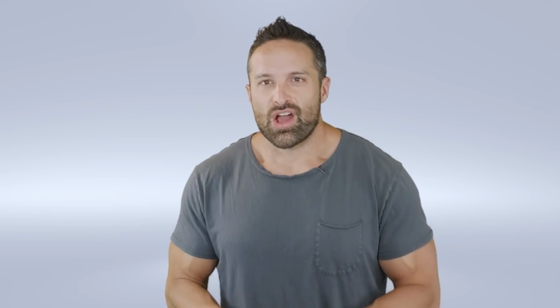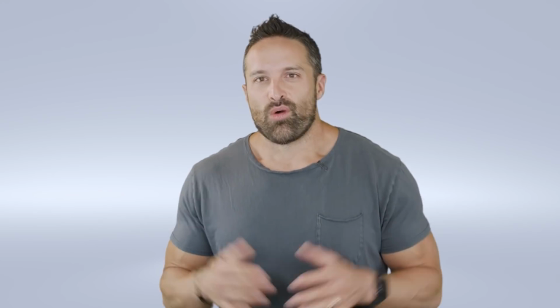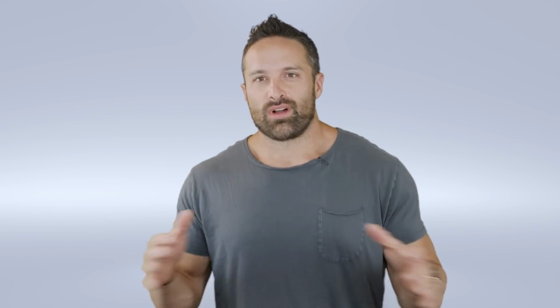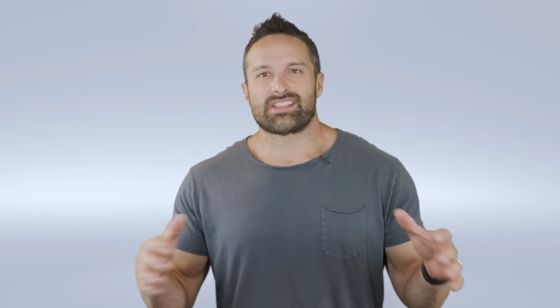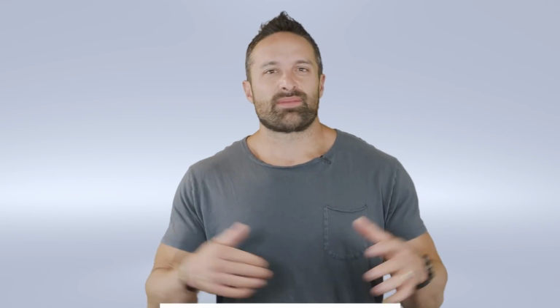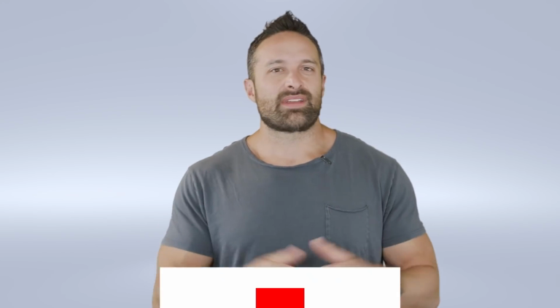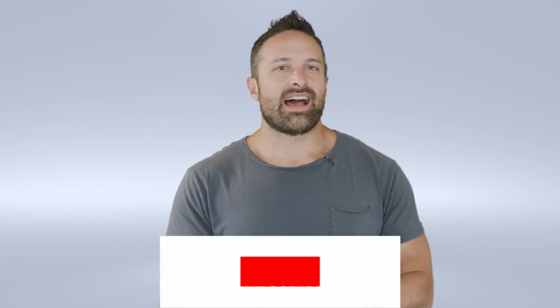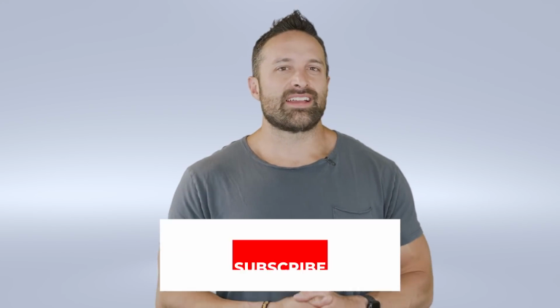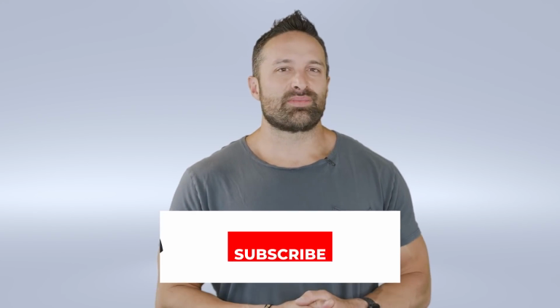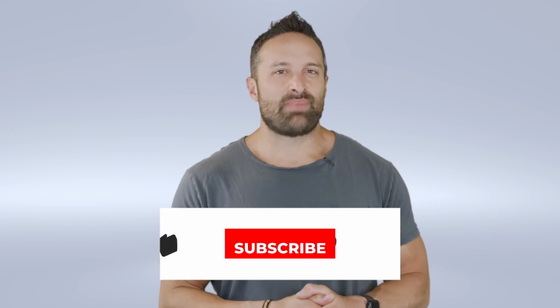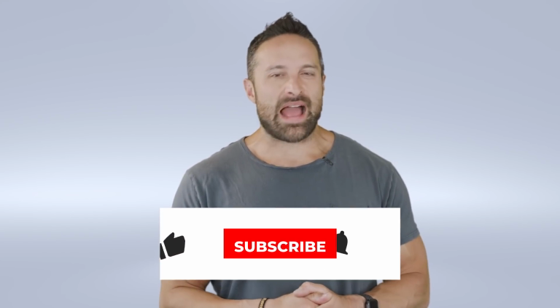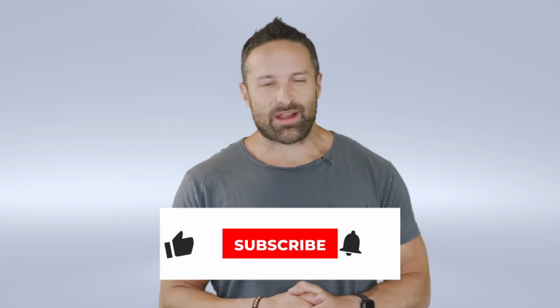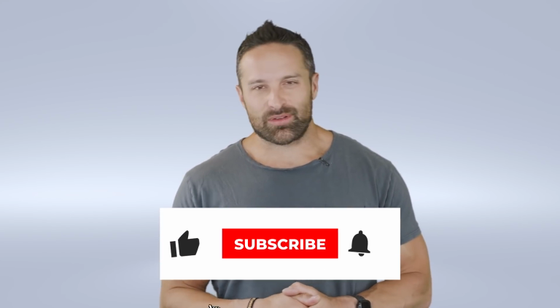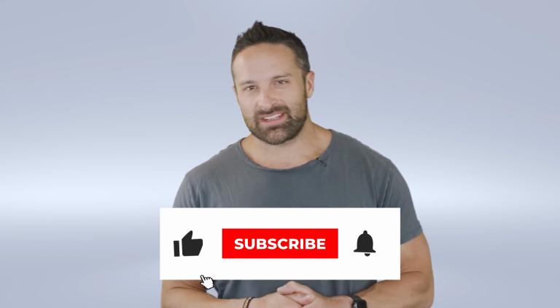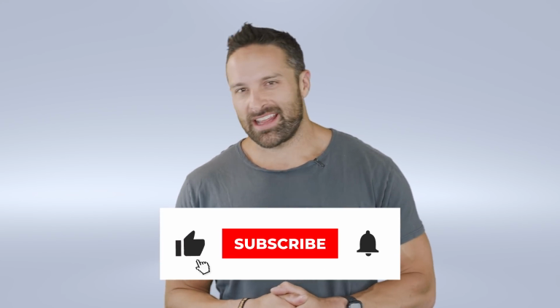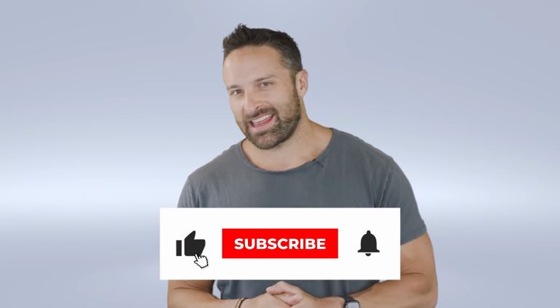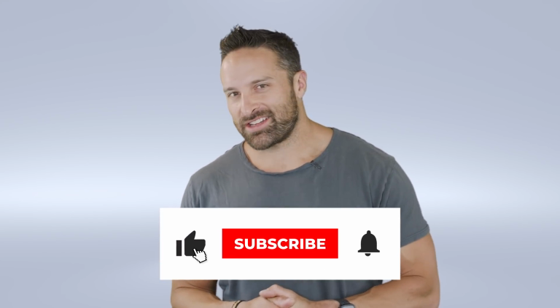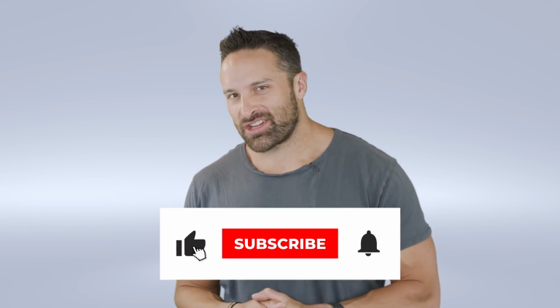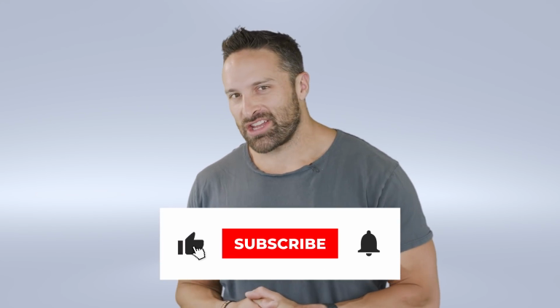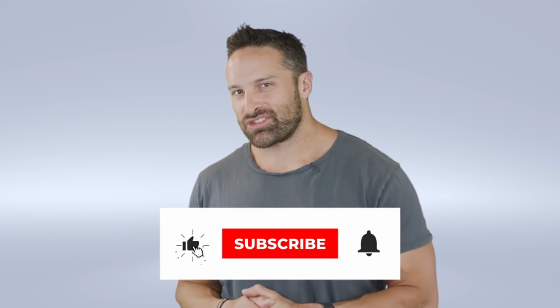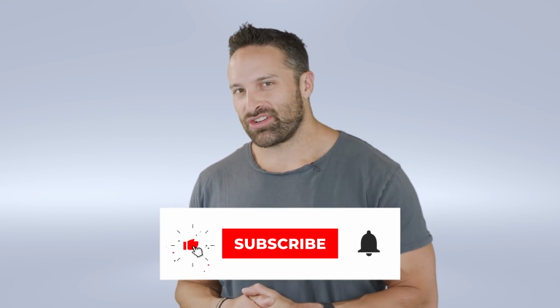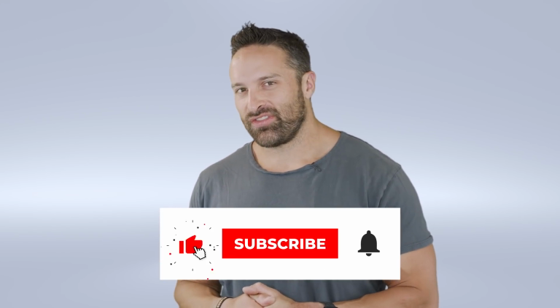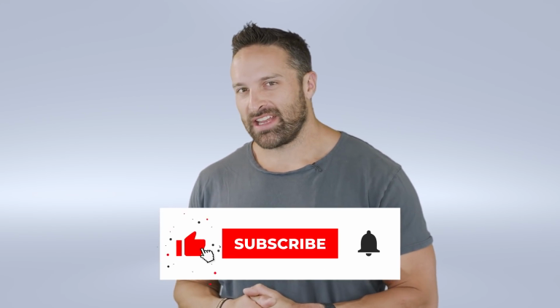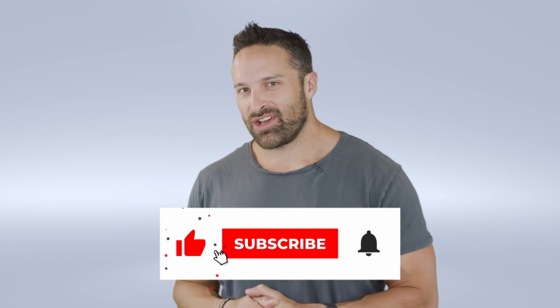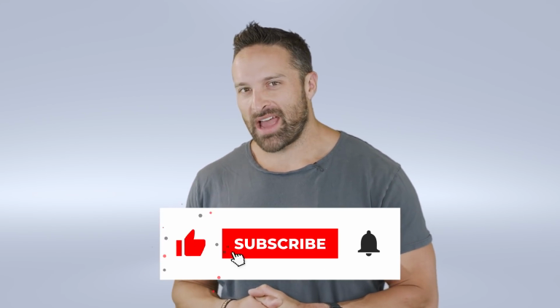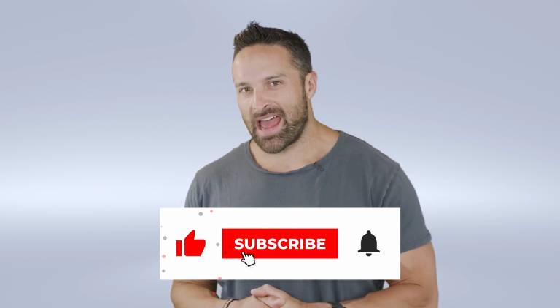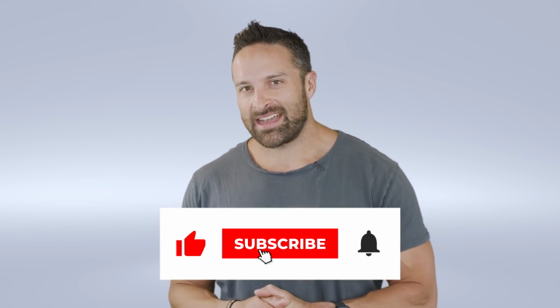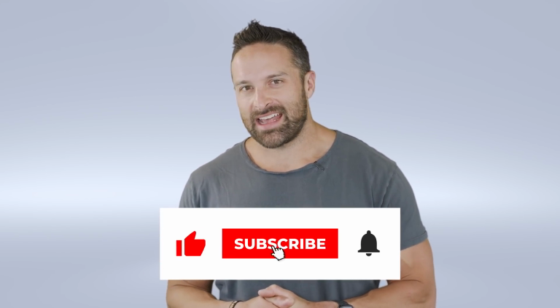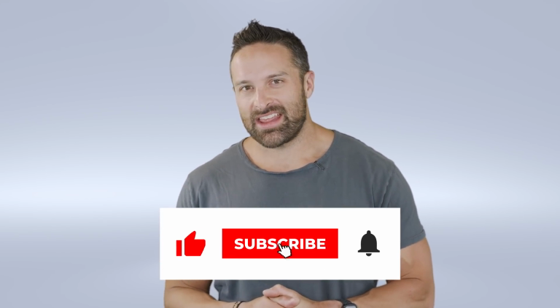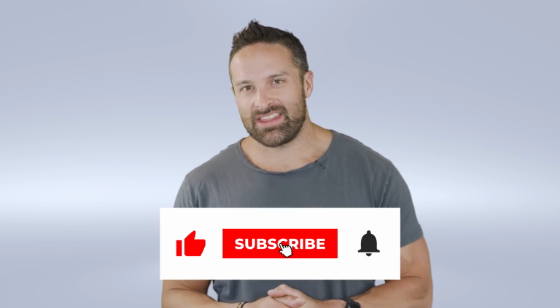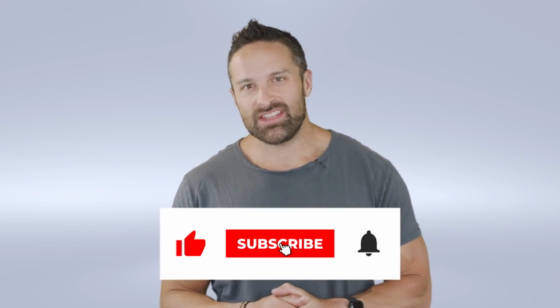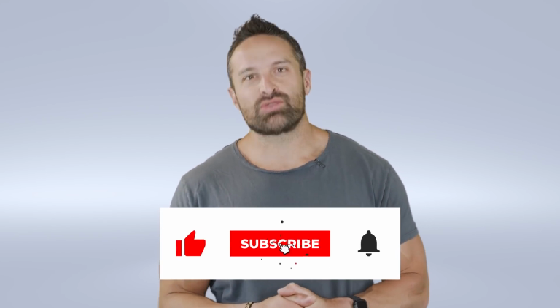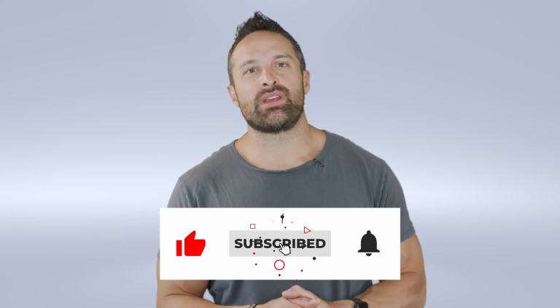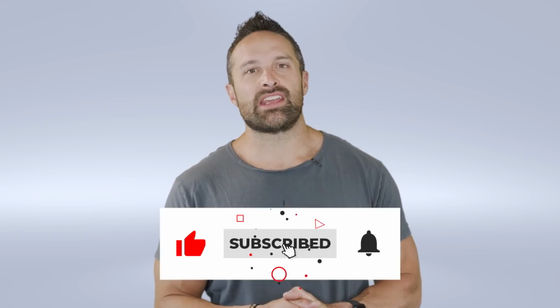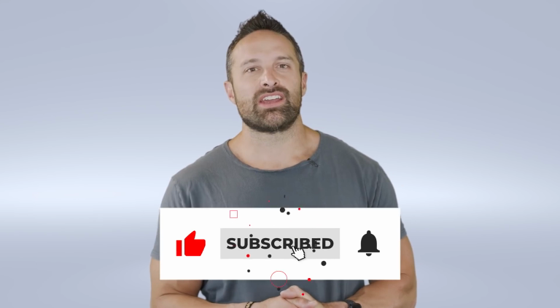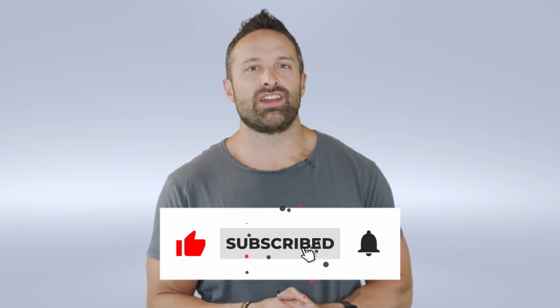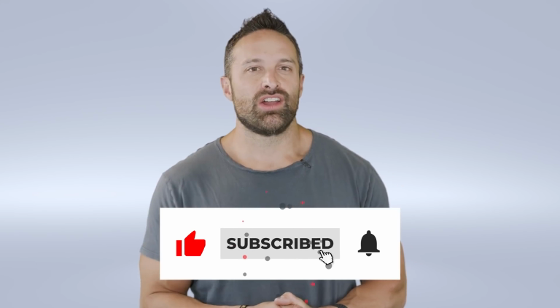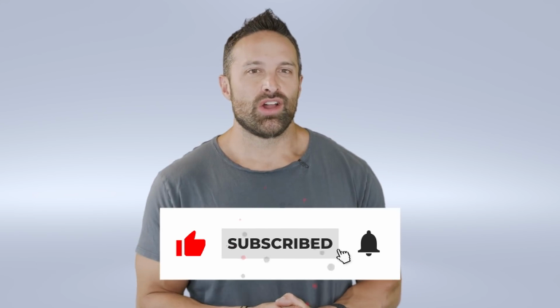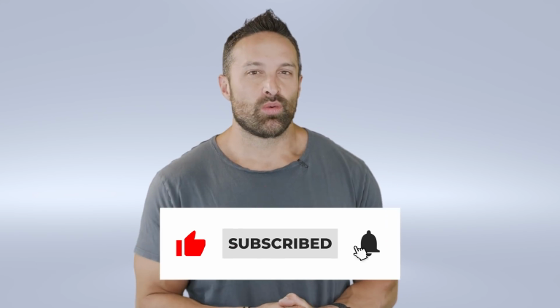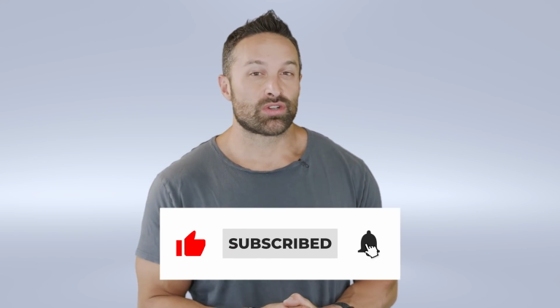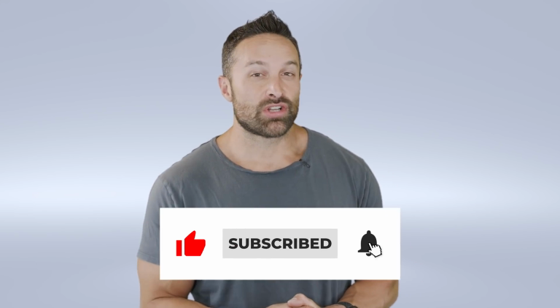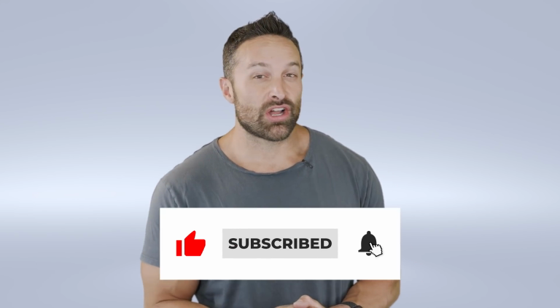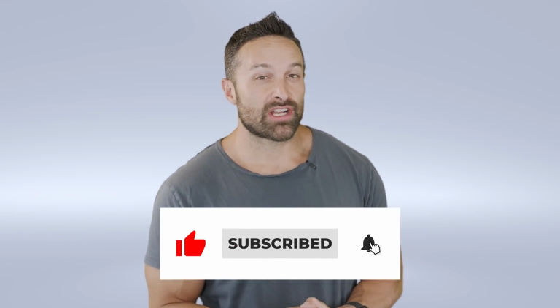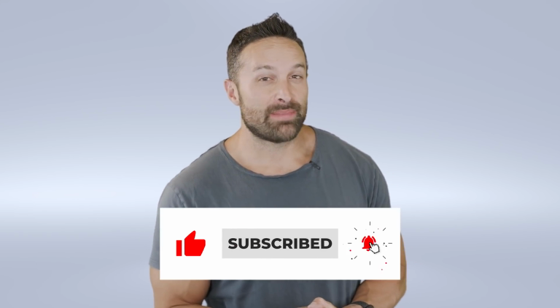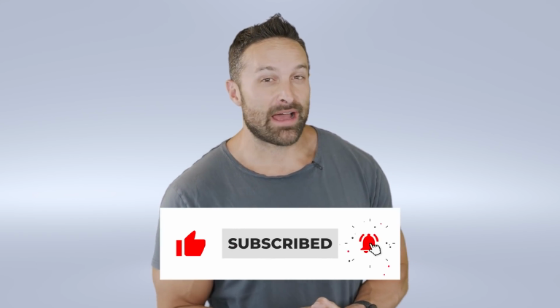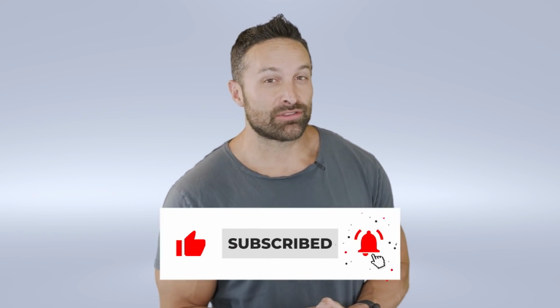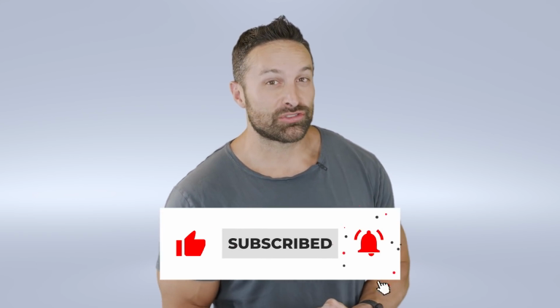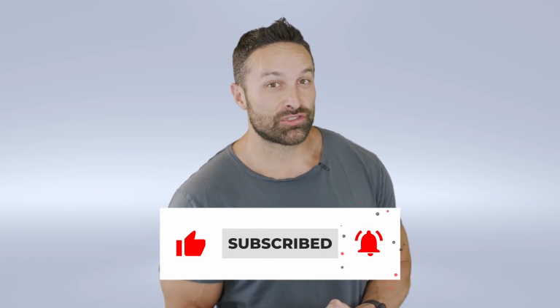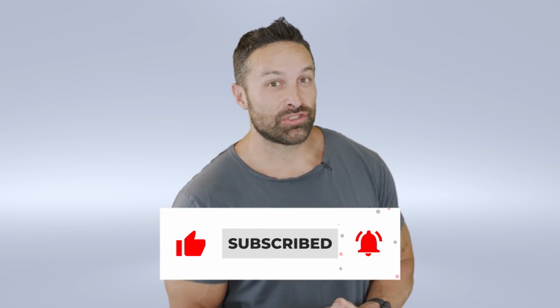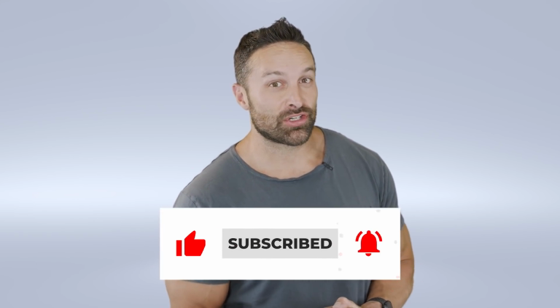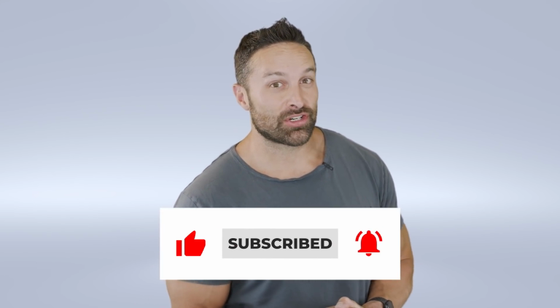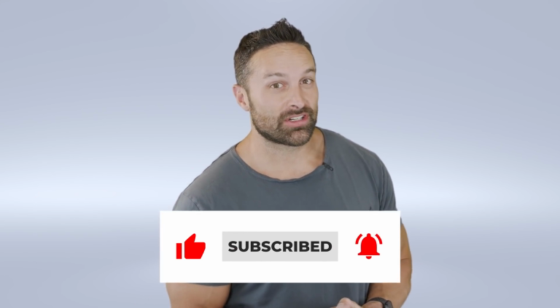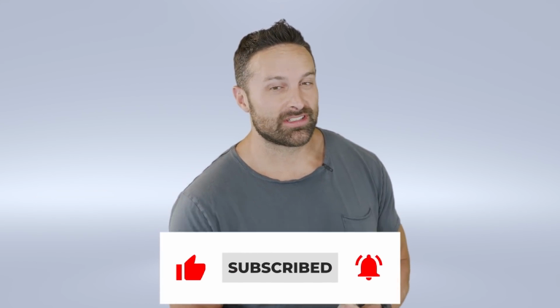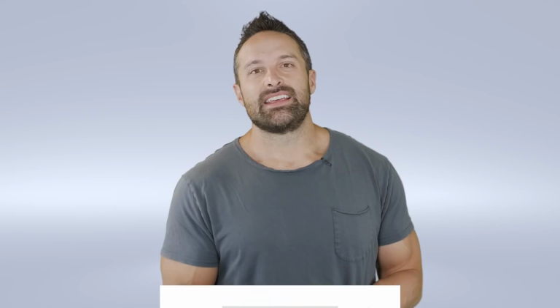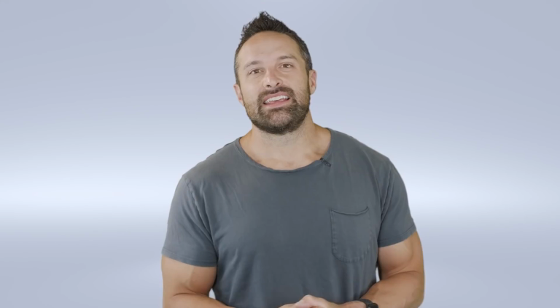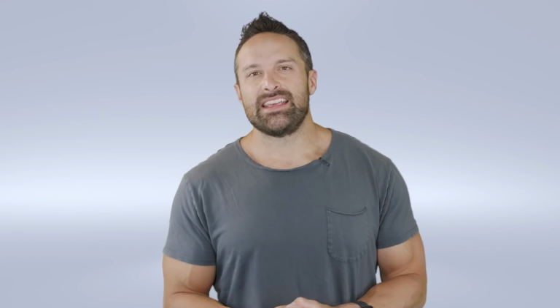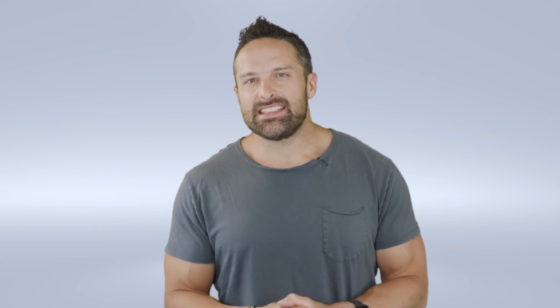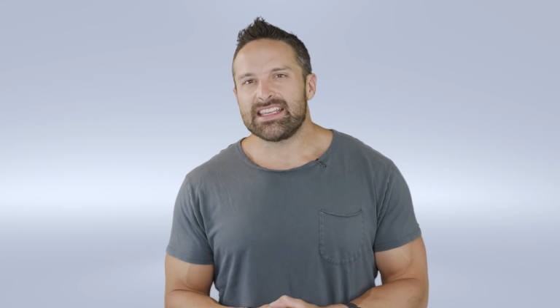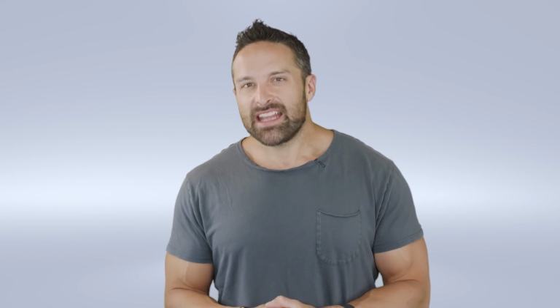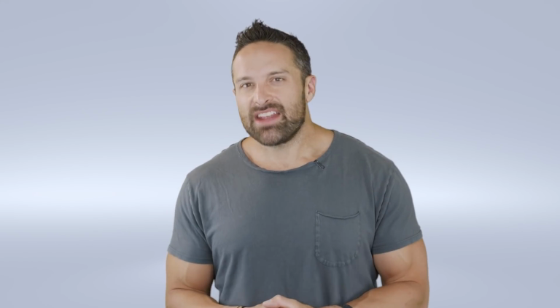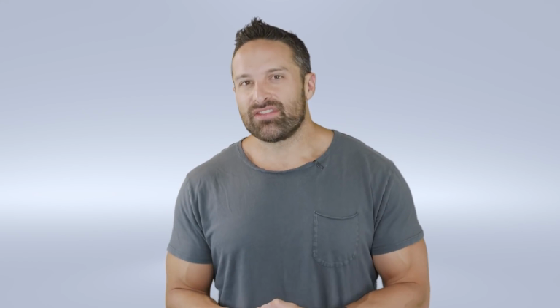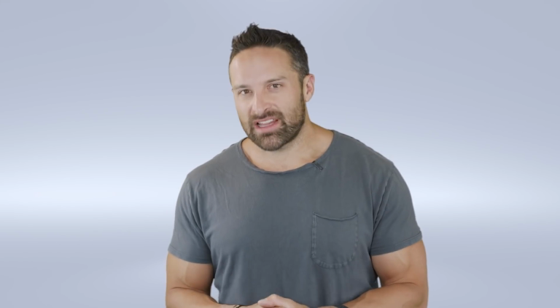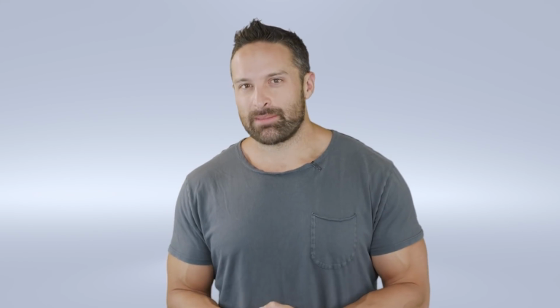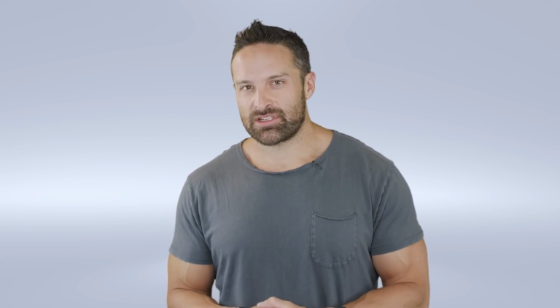What's up, guys? Back with another educational video. And this week, we're talking about sugar. Is it inflammatory?